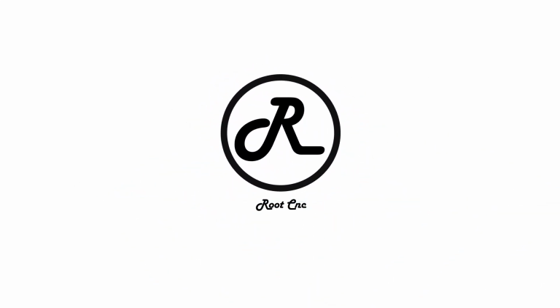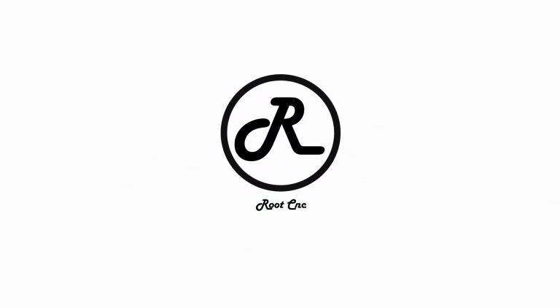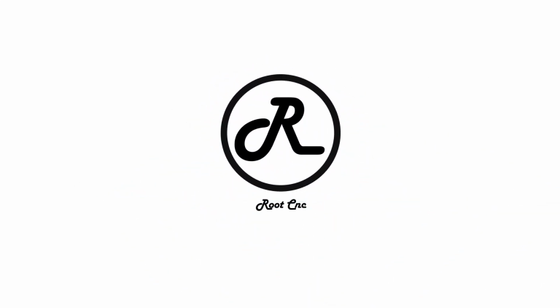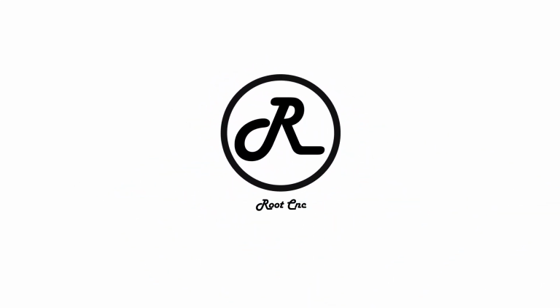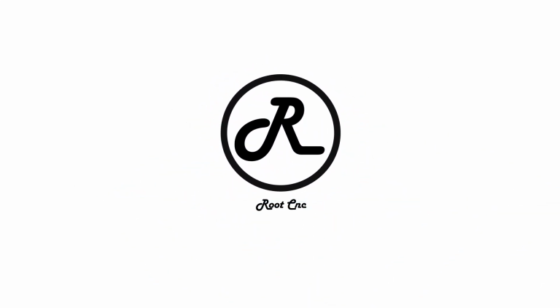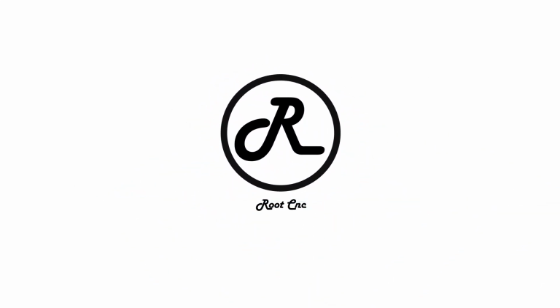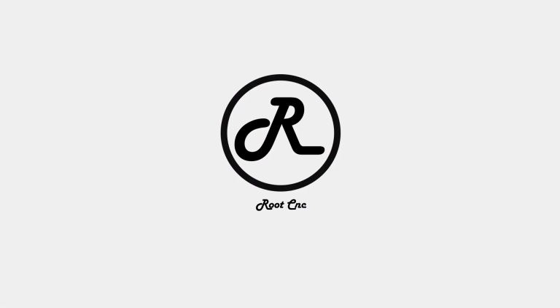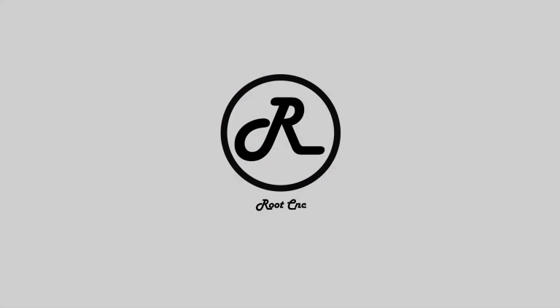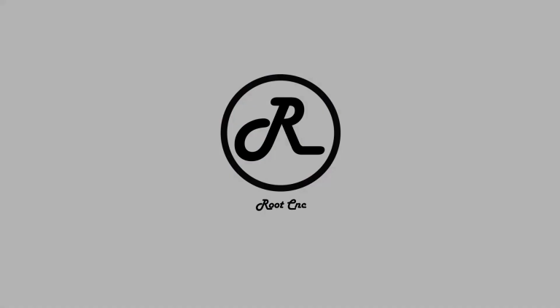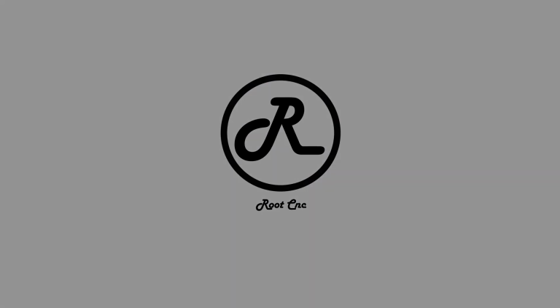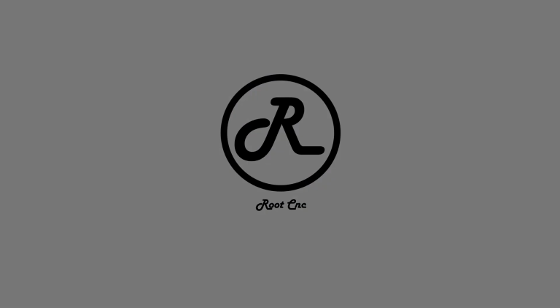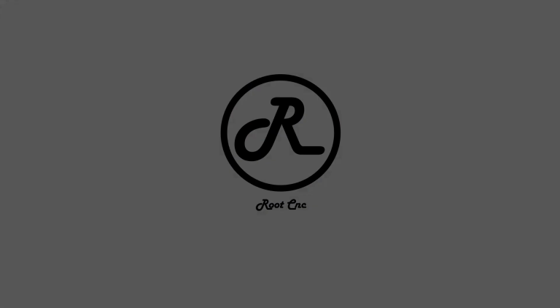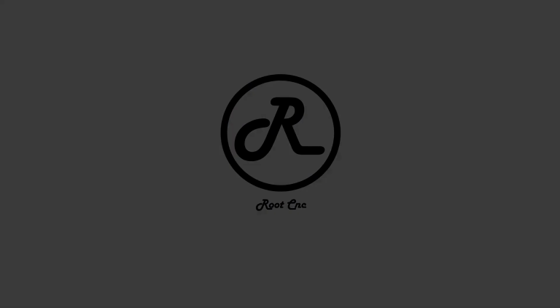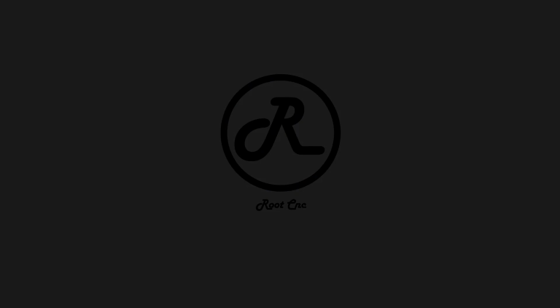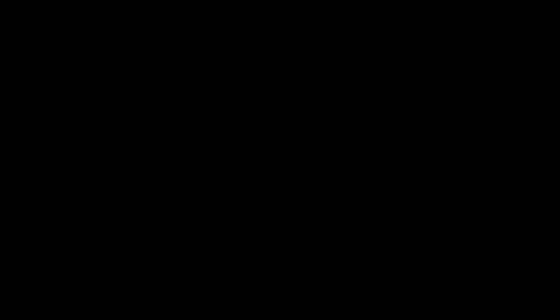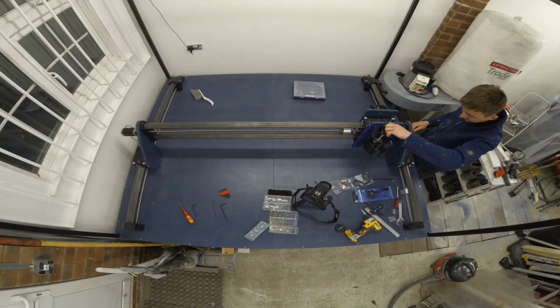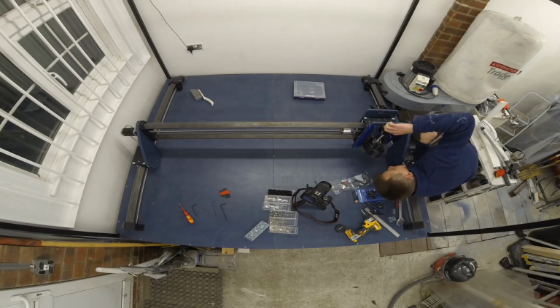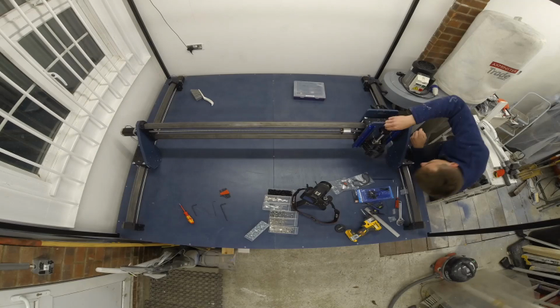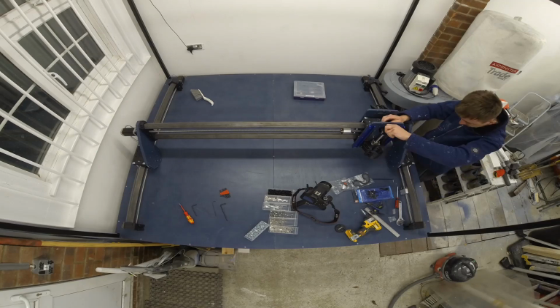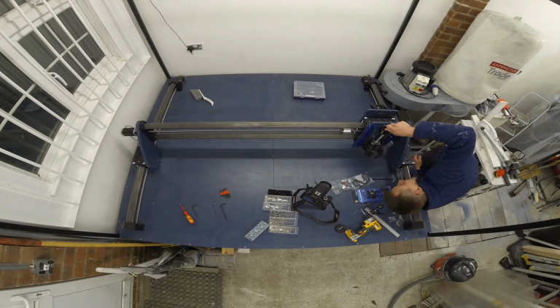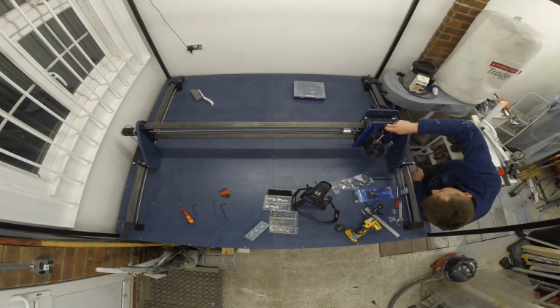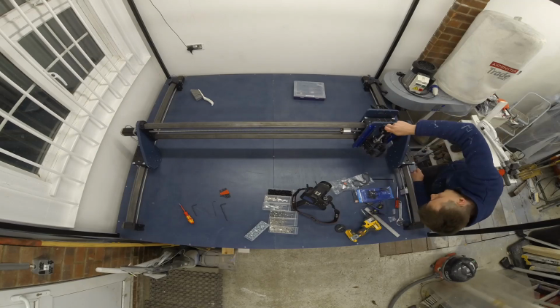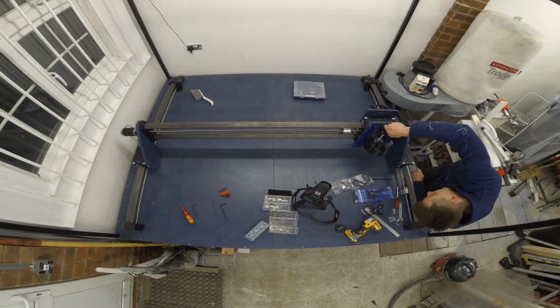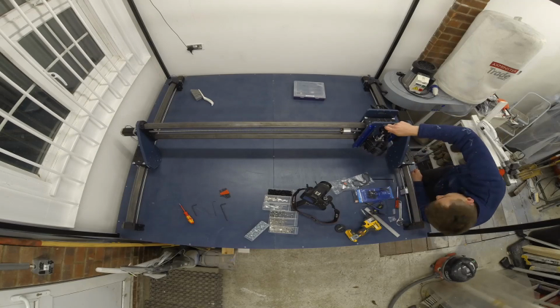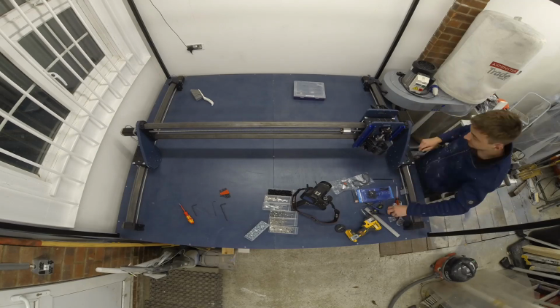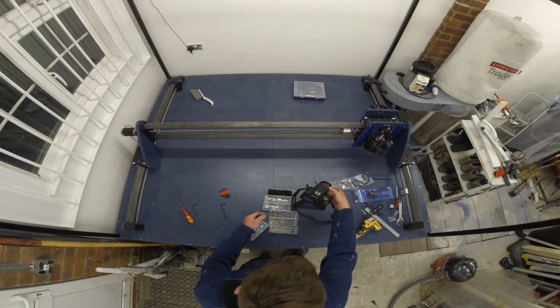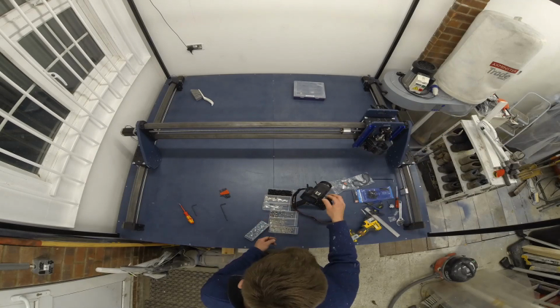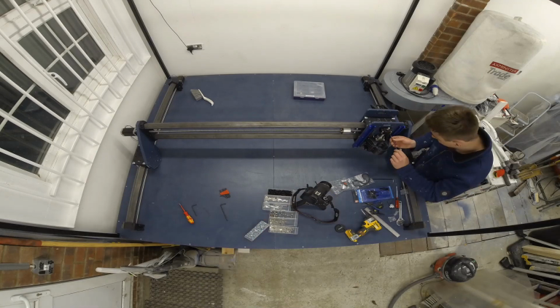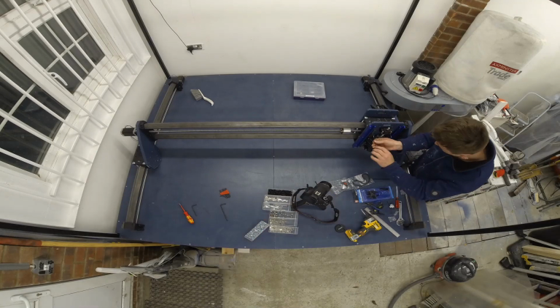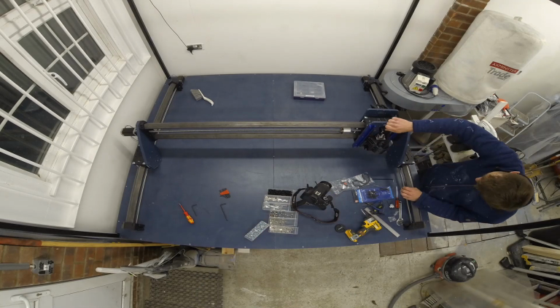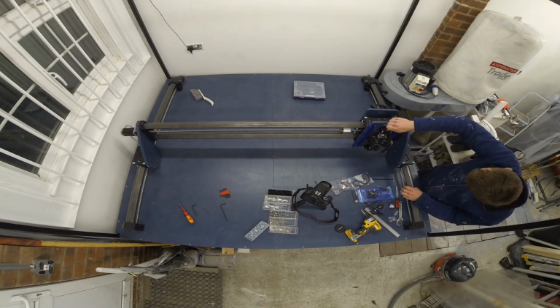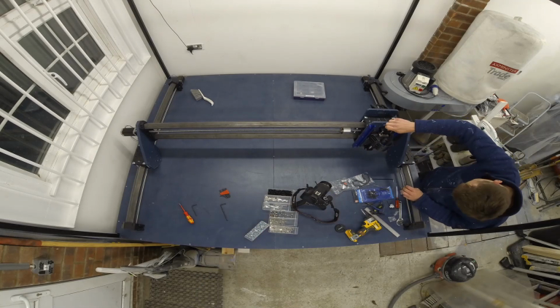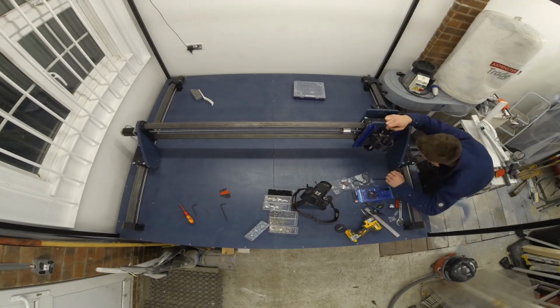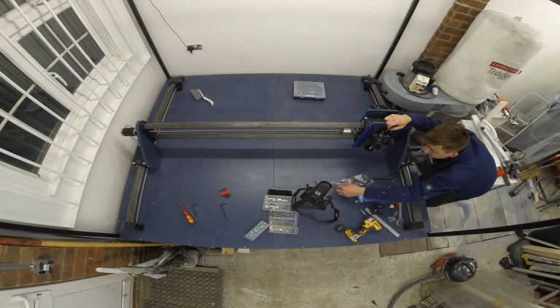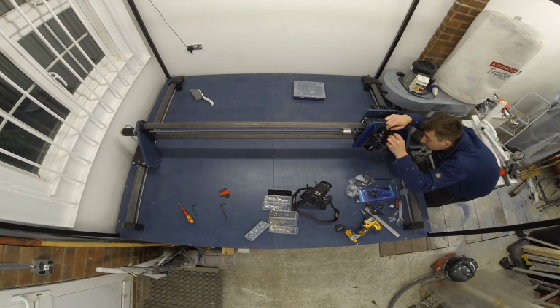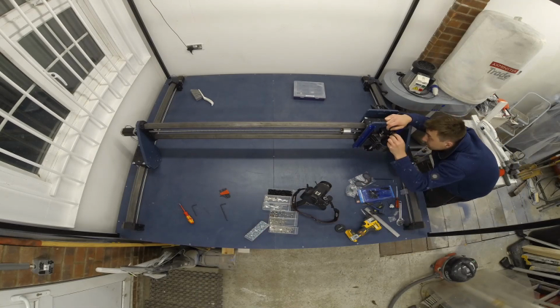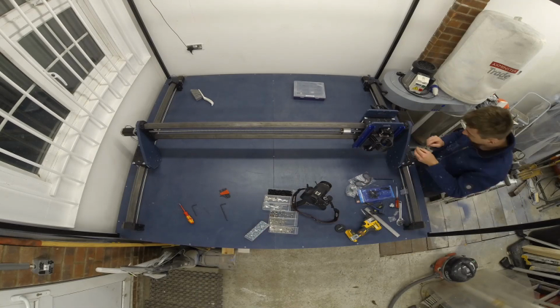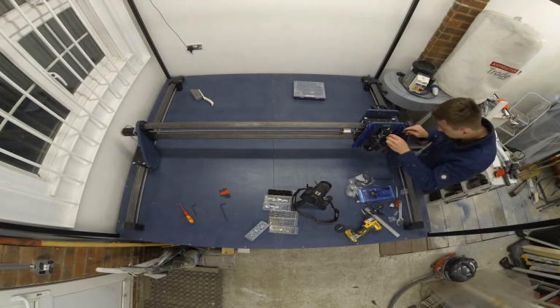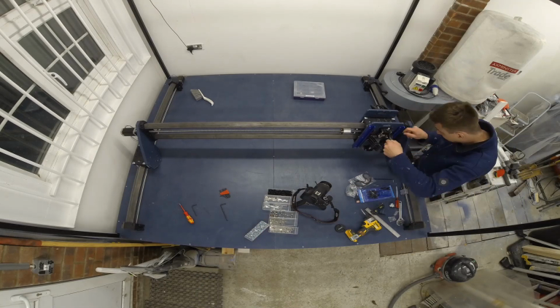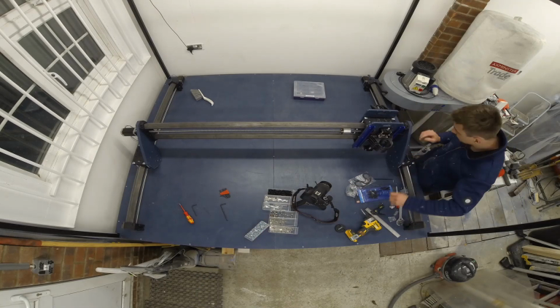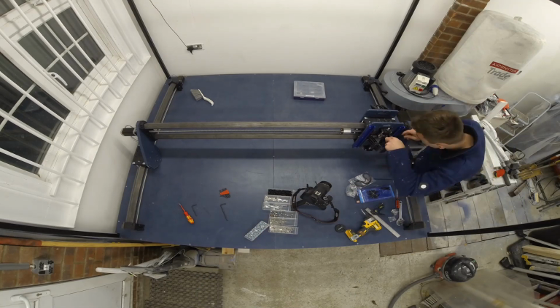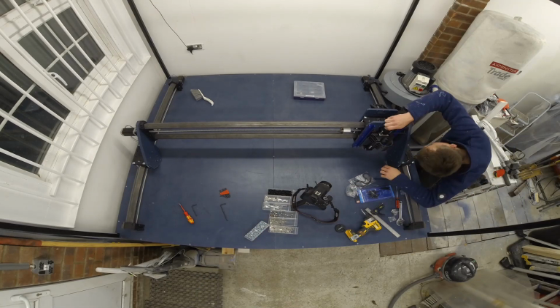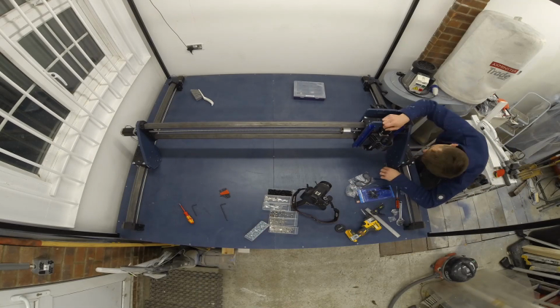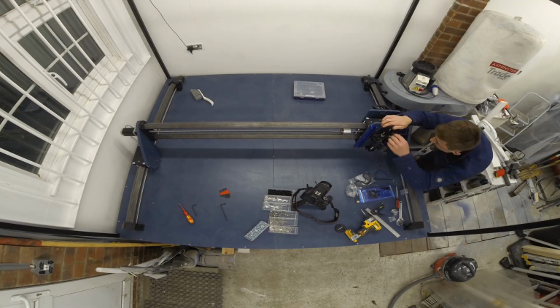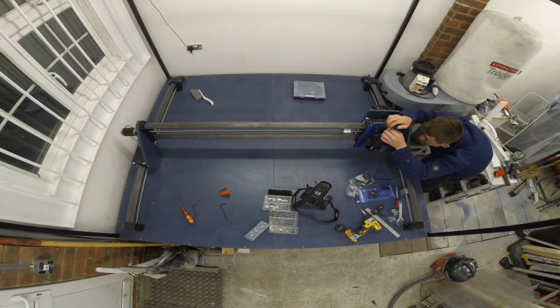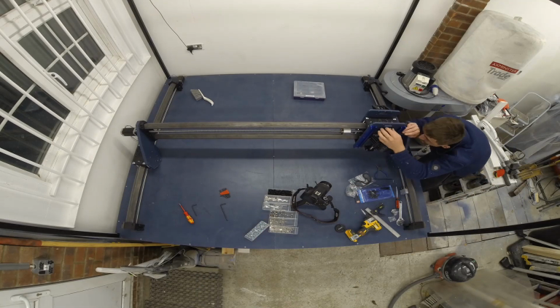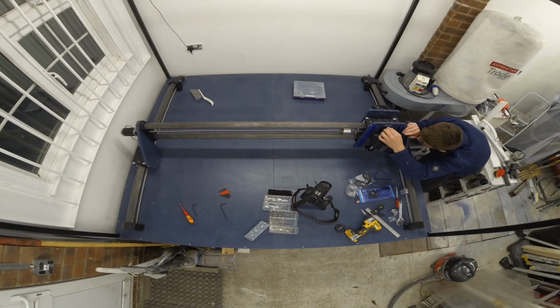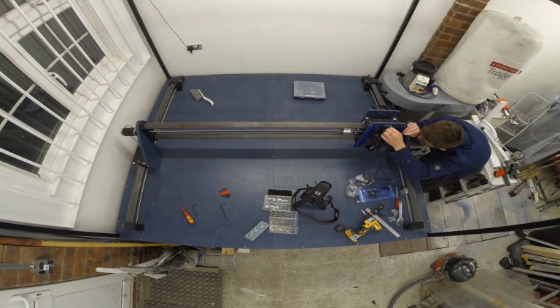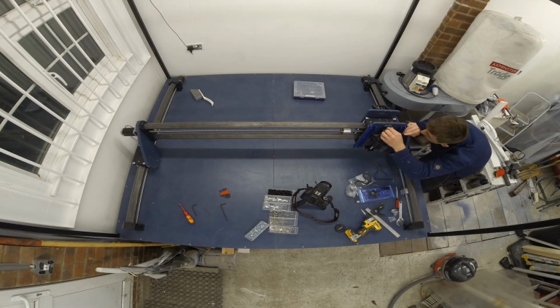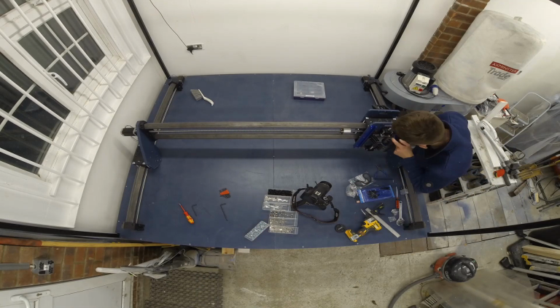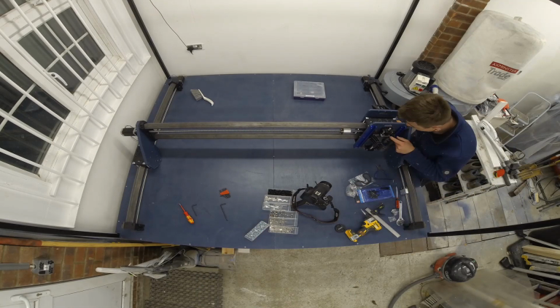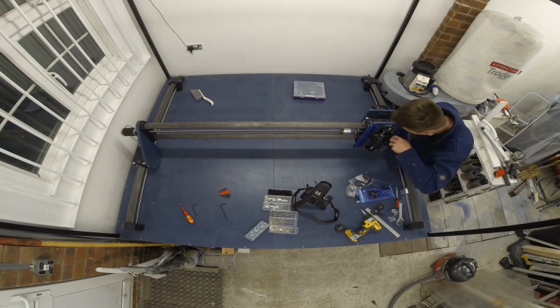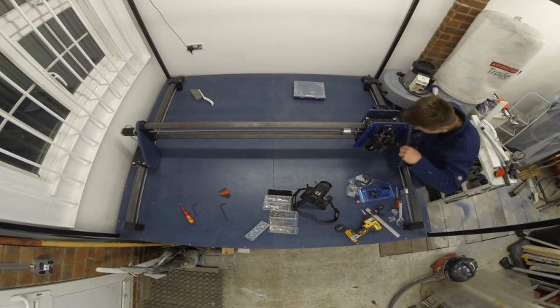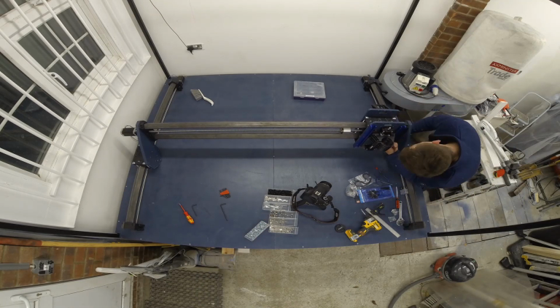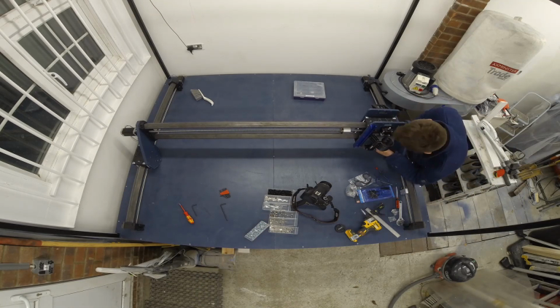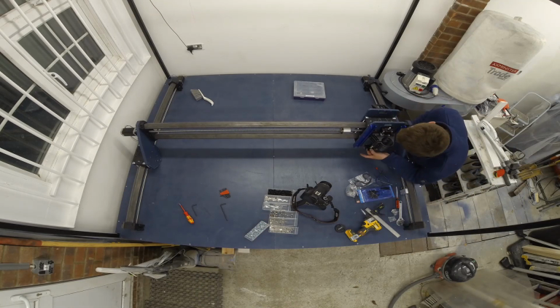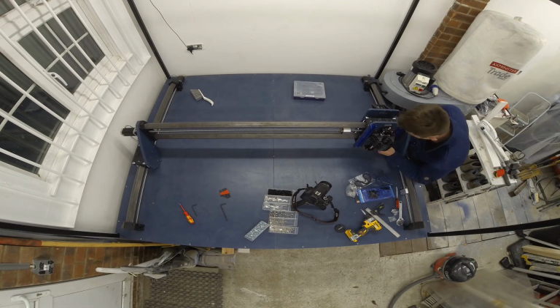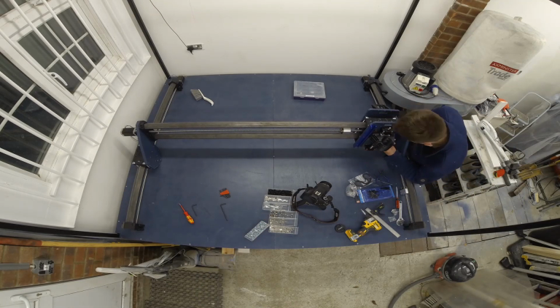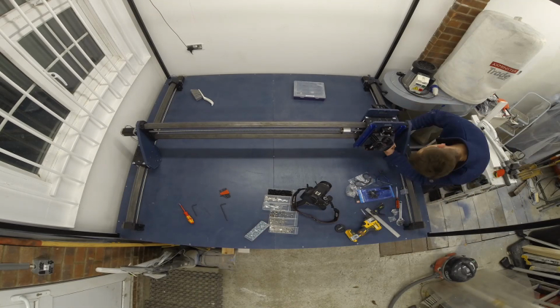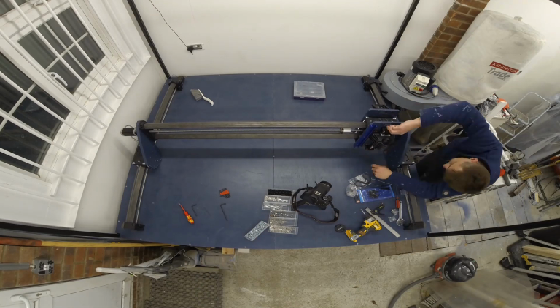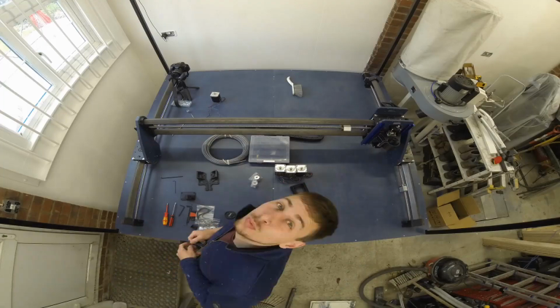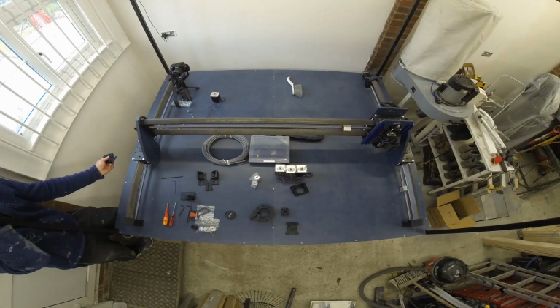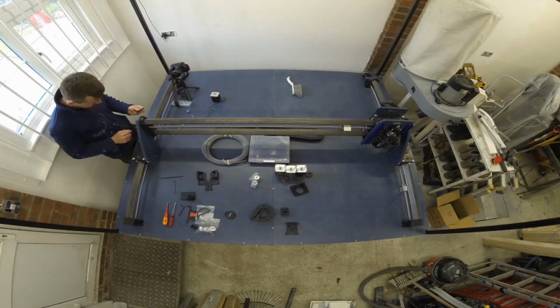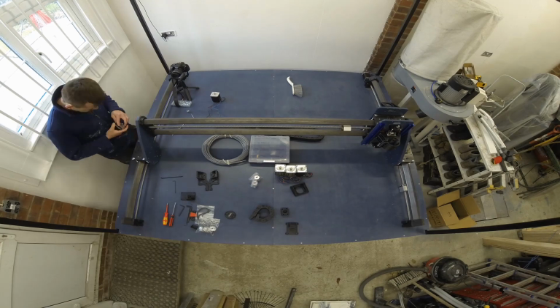Hey guys, Pete here for the final installment of the build time-lapse. Without further ado, let's get straight into it.